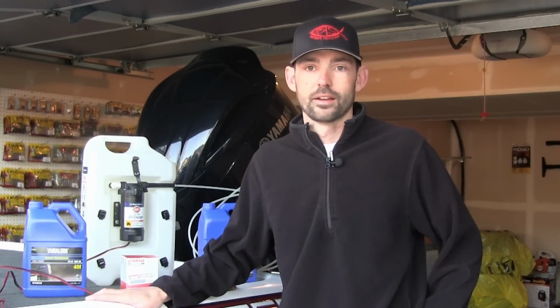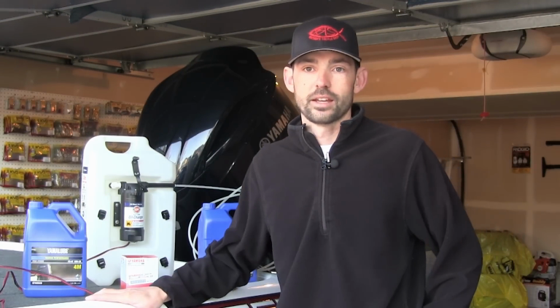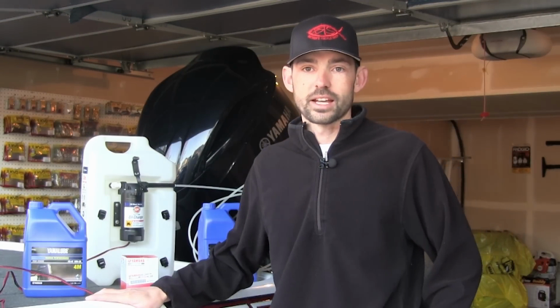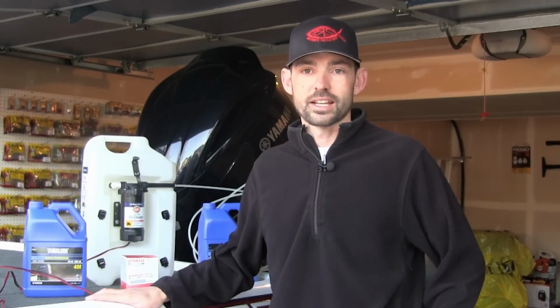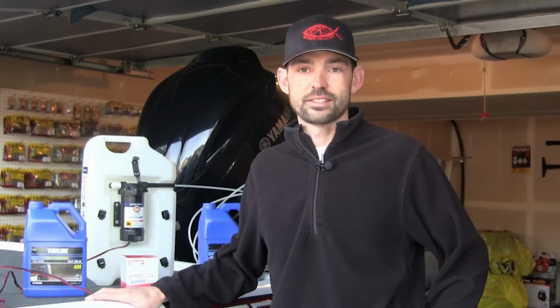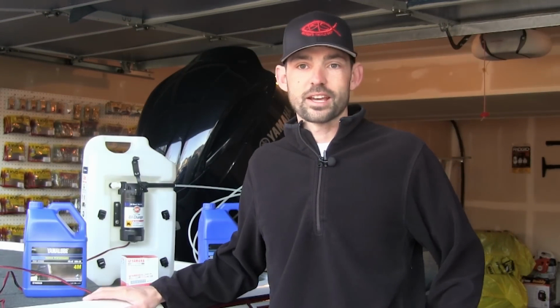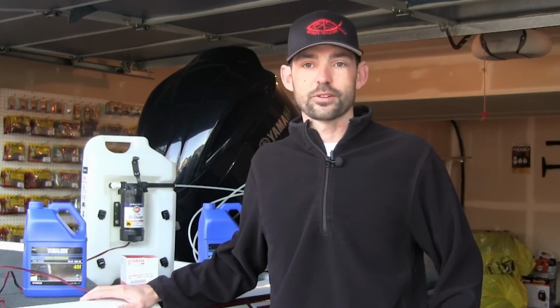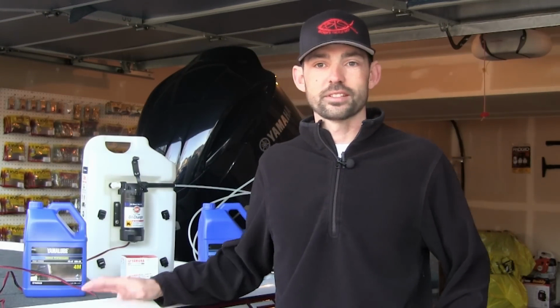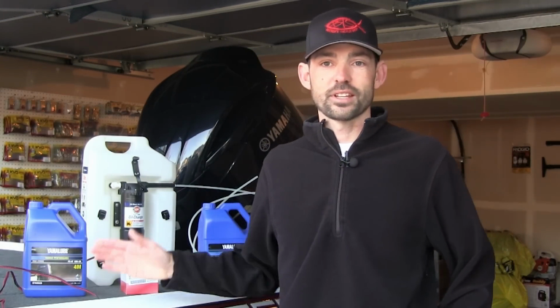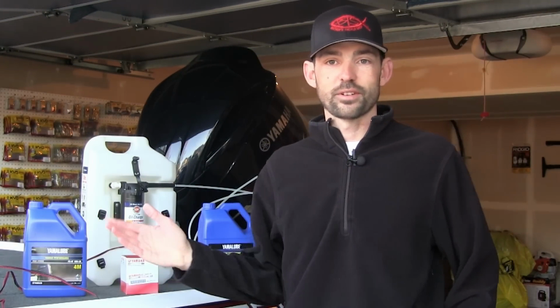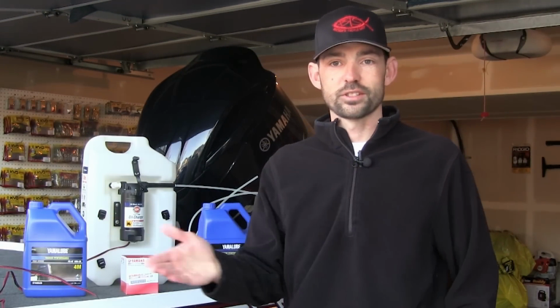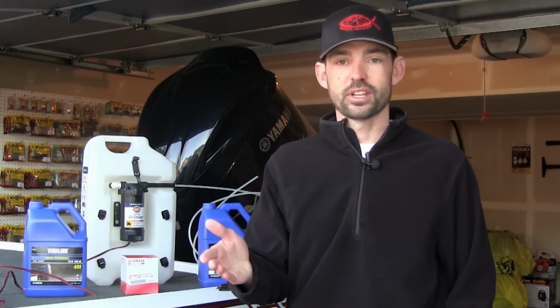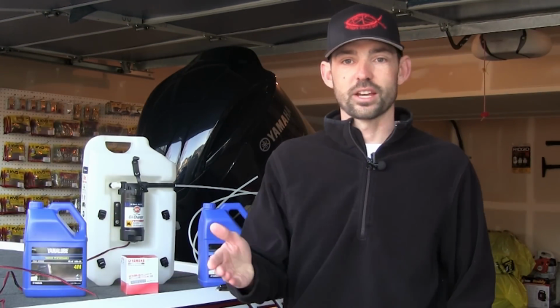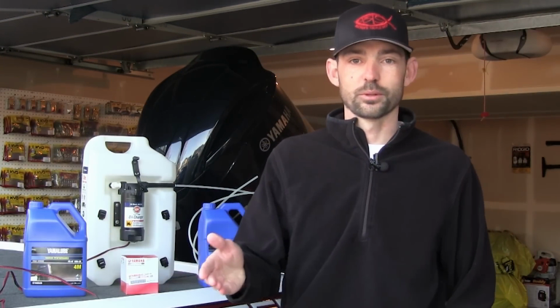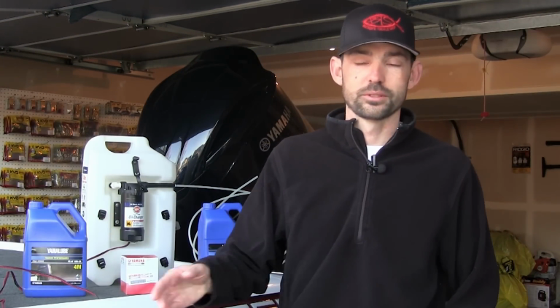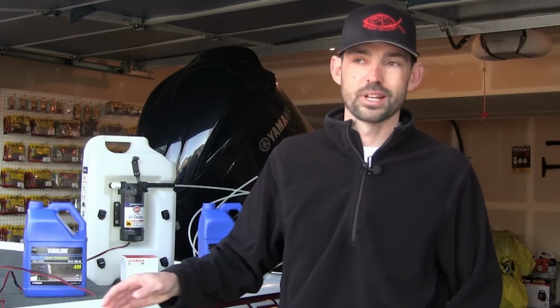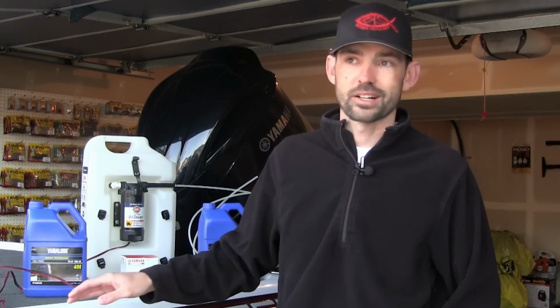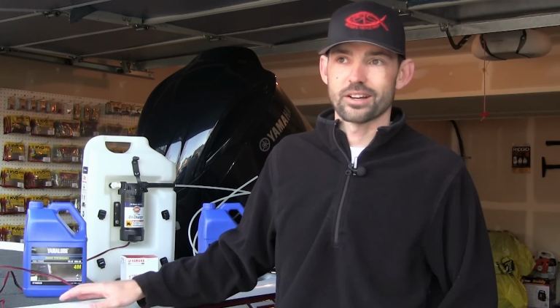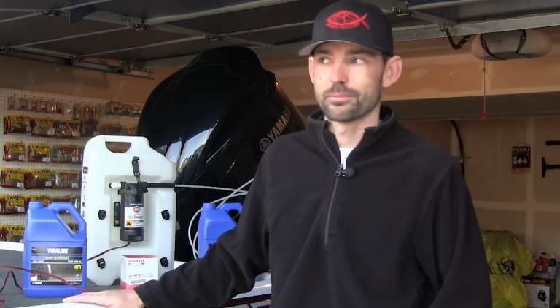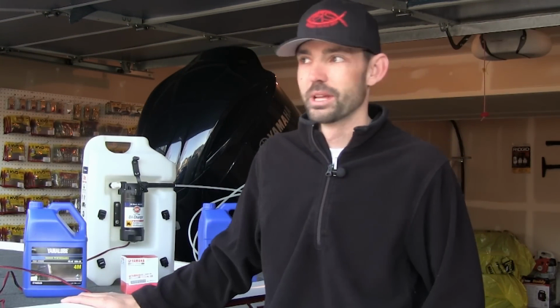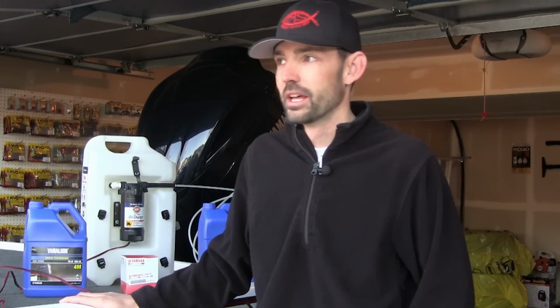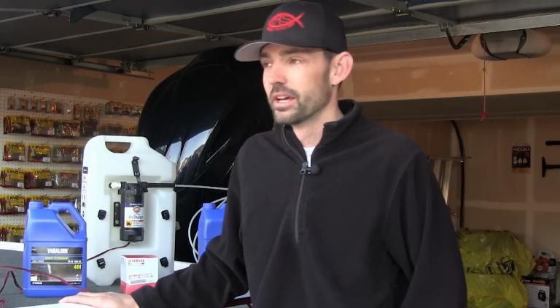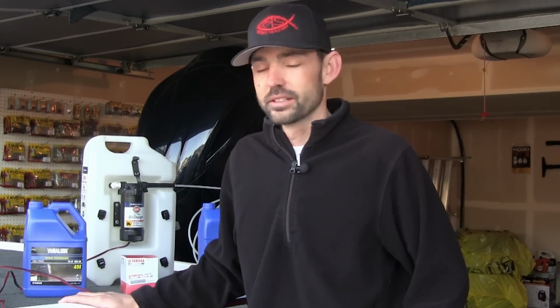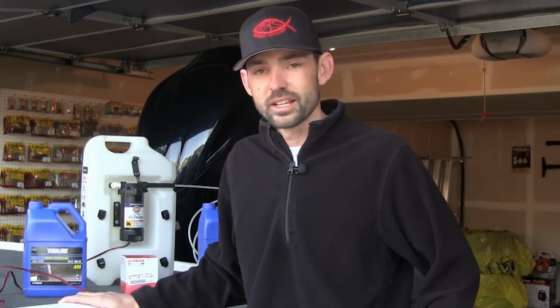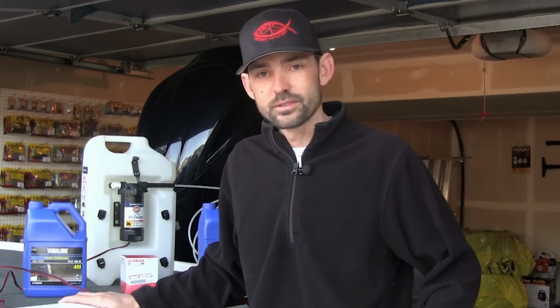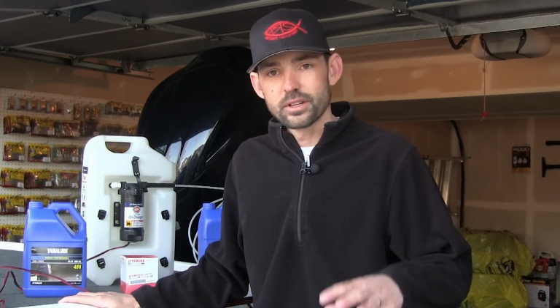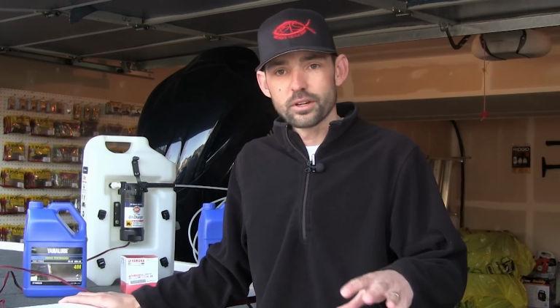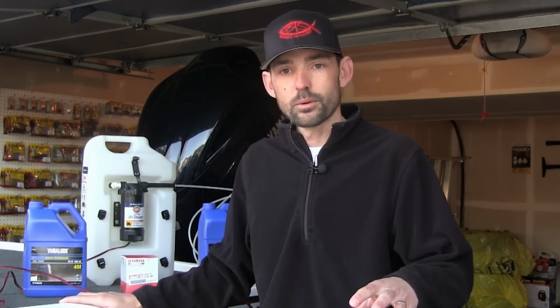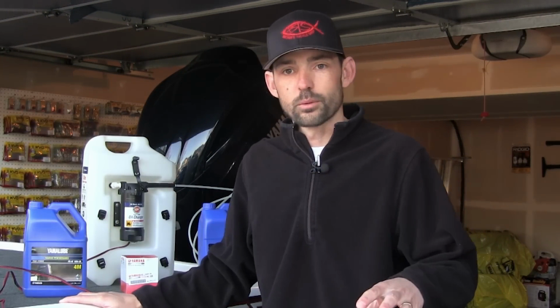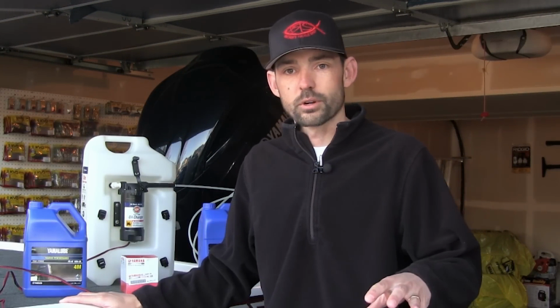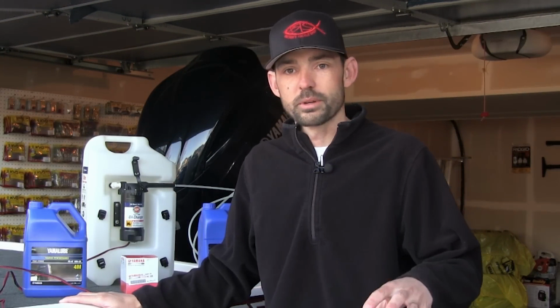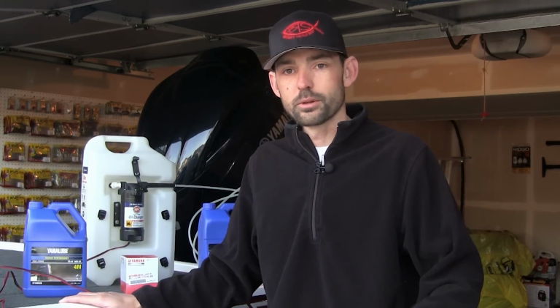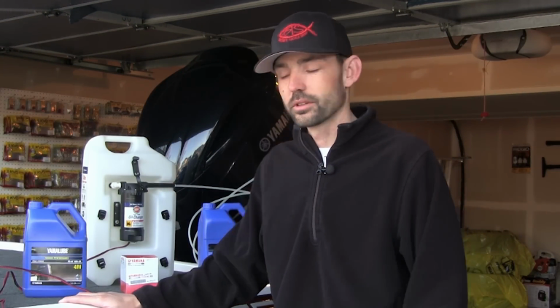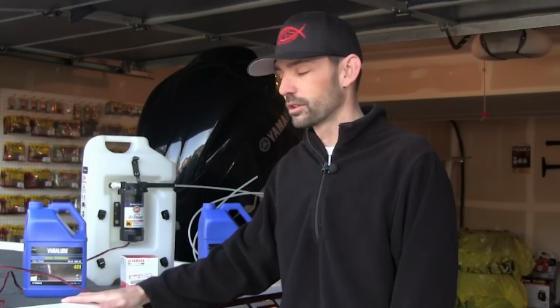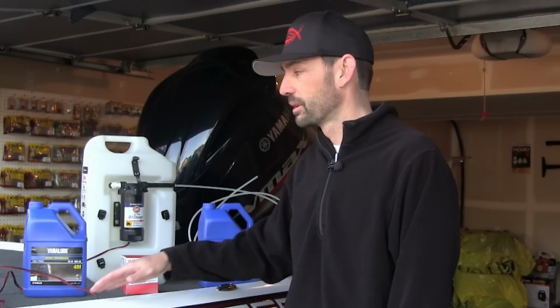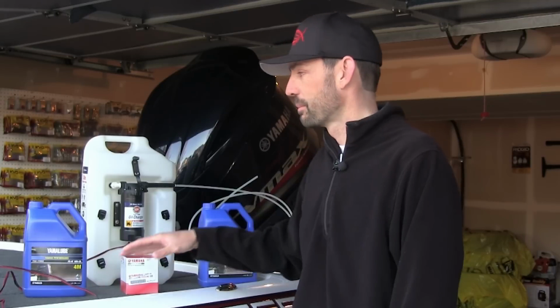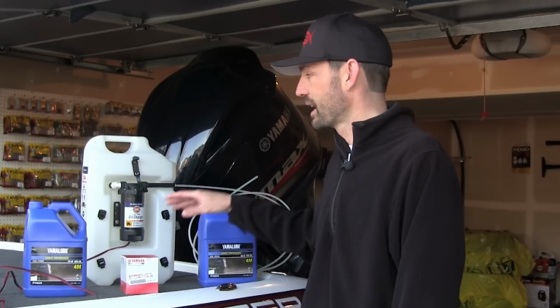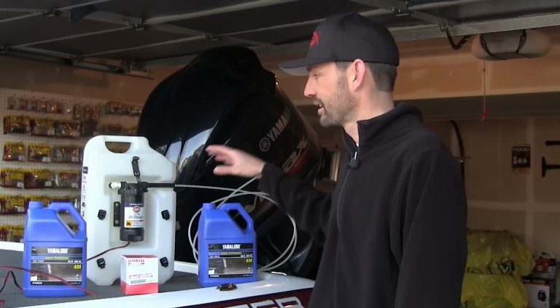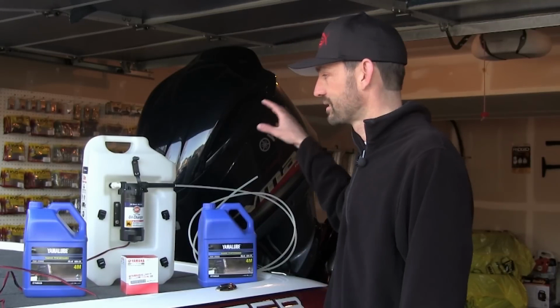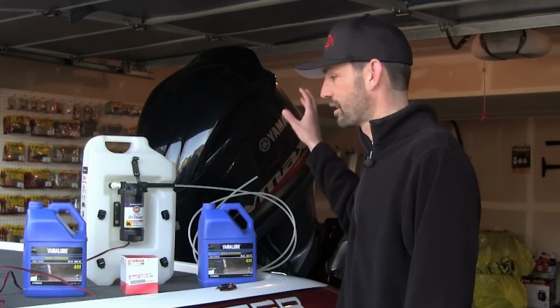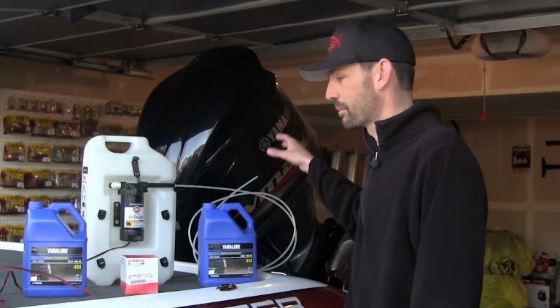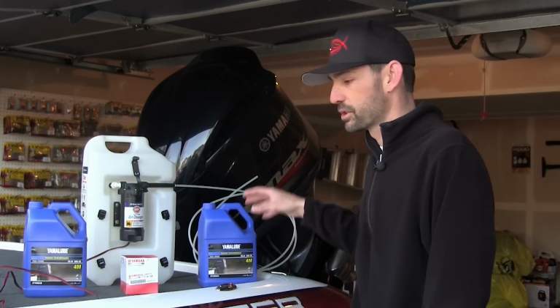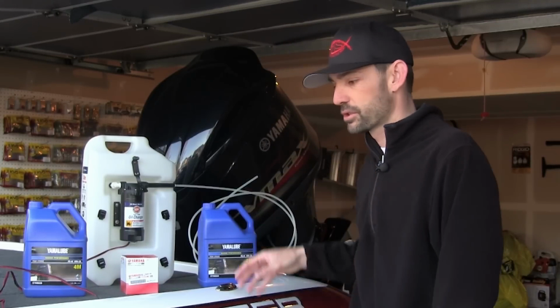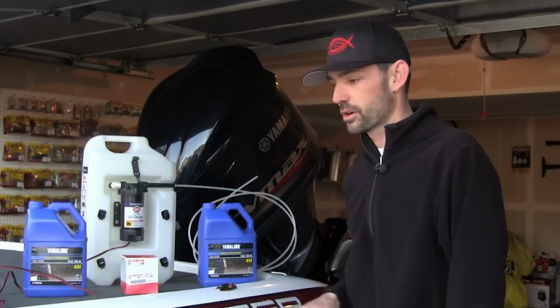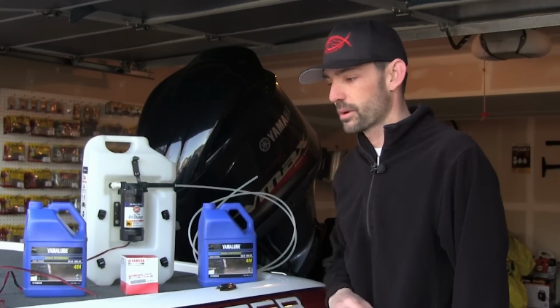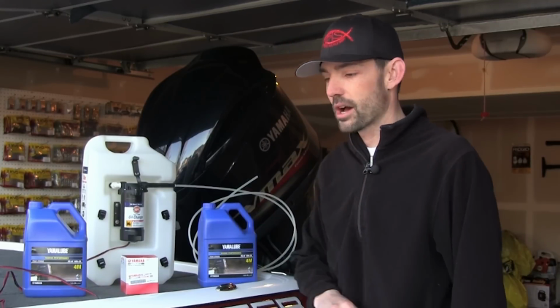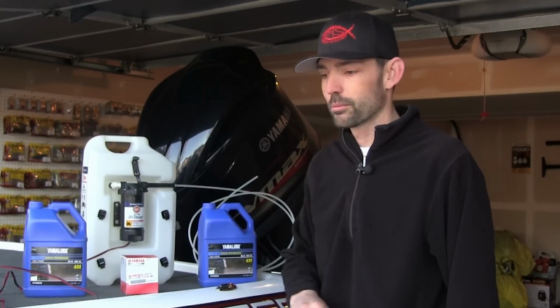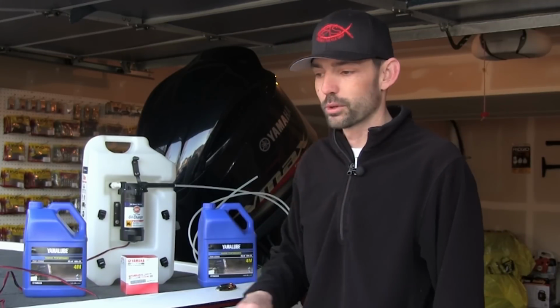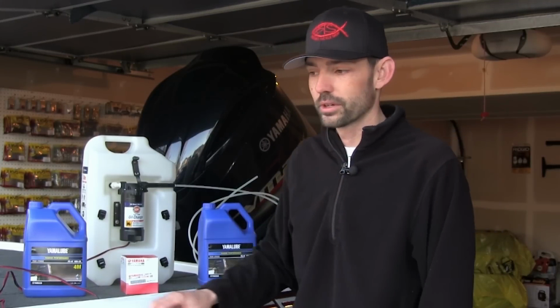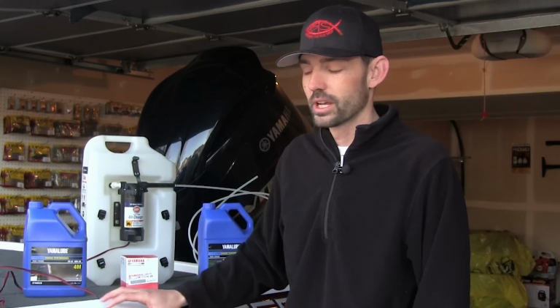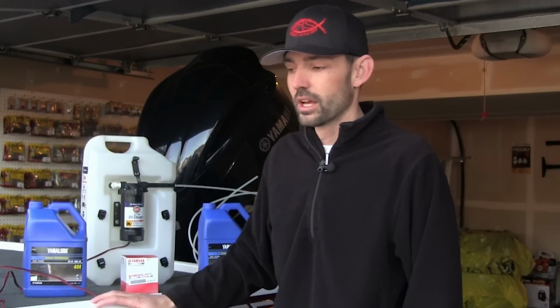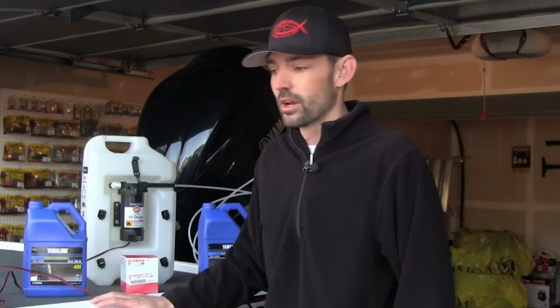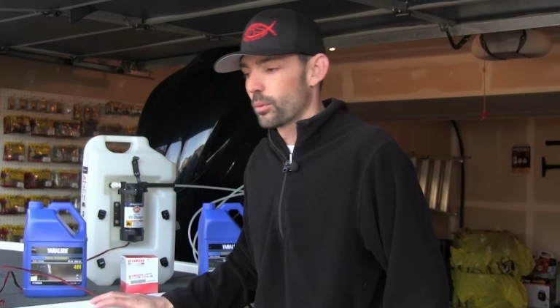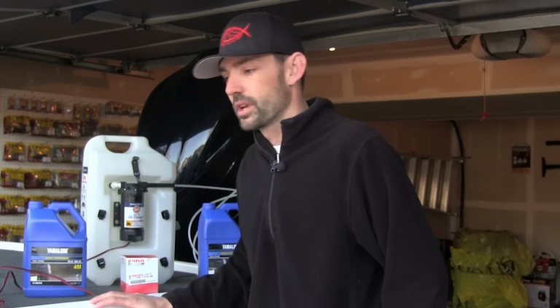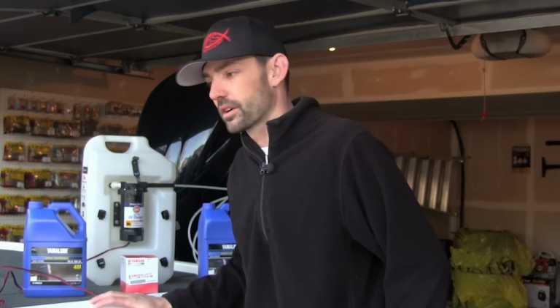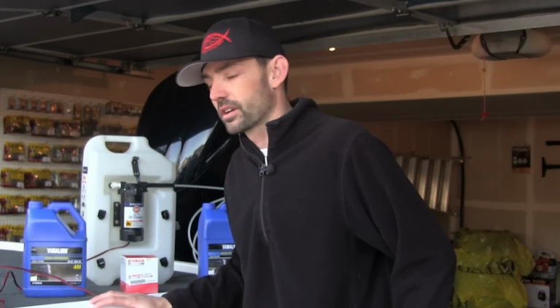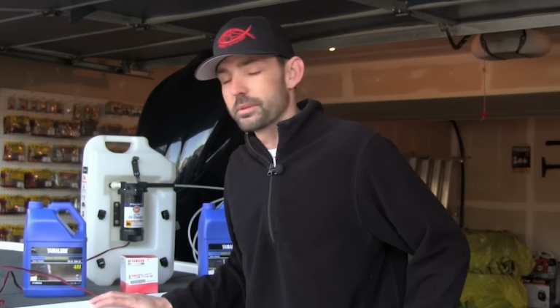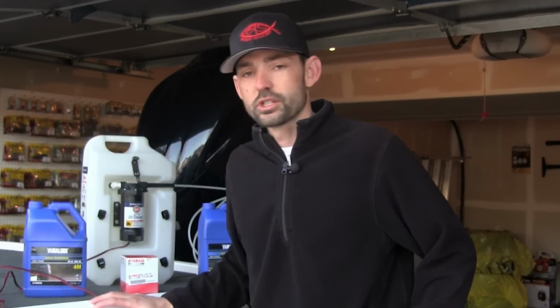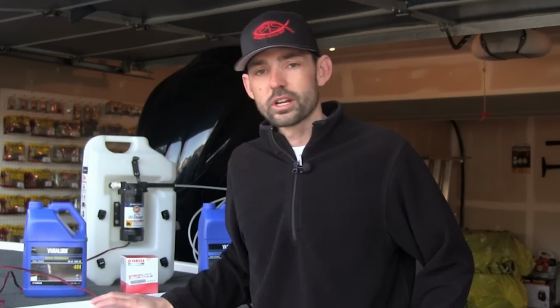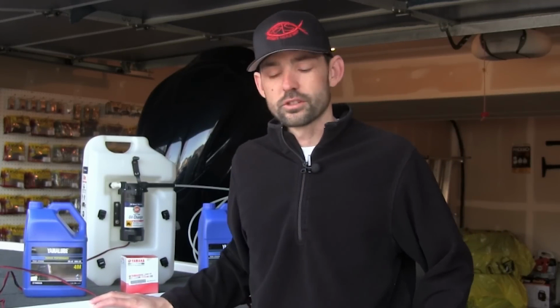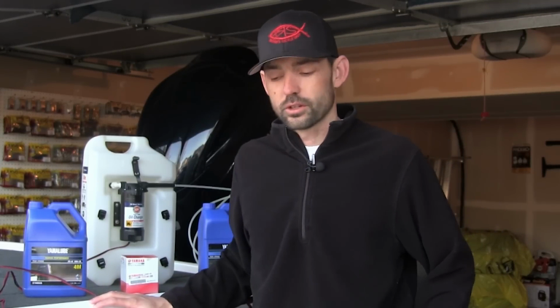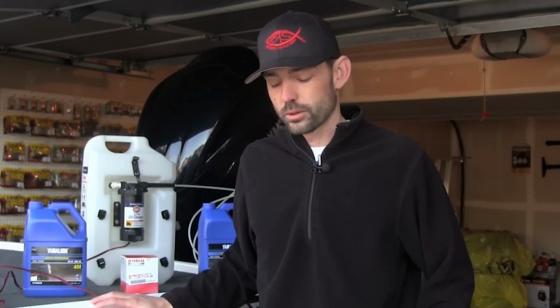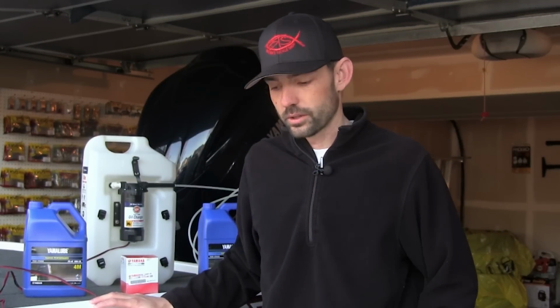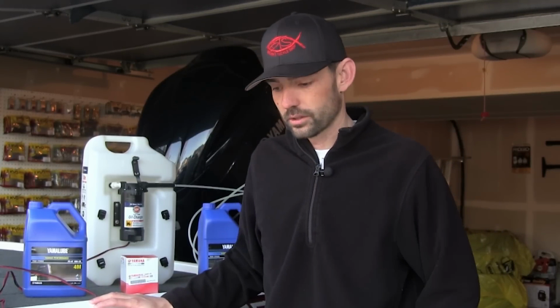Hey guys, Dan Rice, FHCoutdoors.com. Today's video we're going to be doing a little bit of maintenance on my show outboard. We are going to be changing the oil.